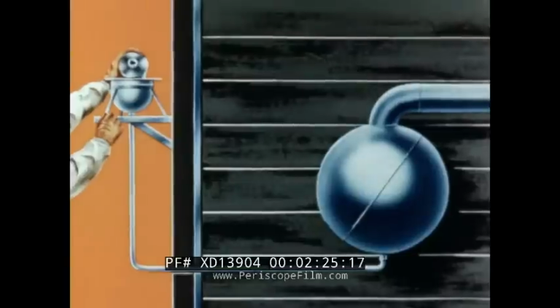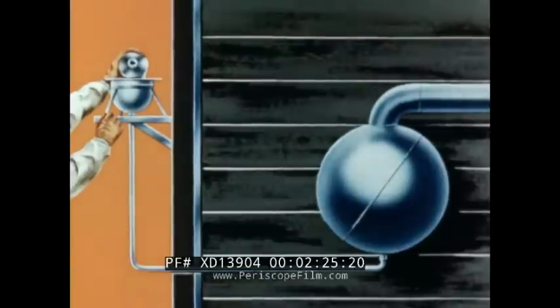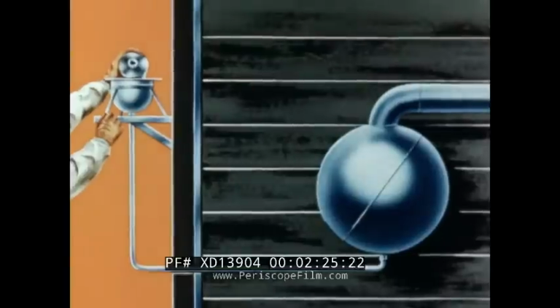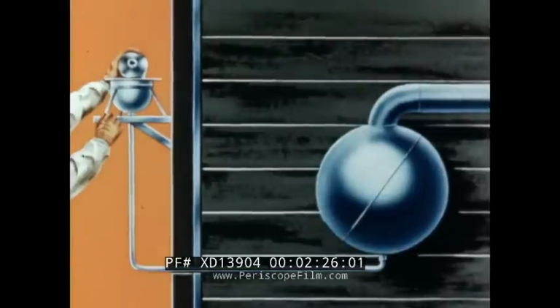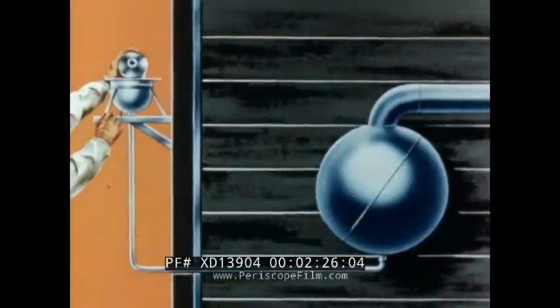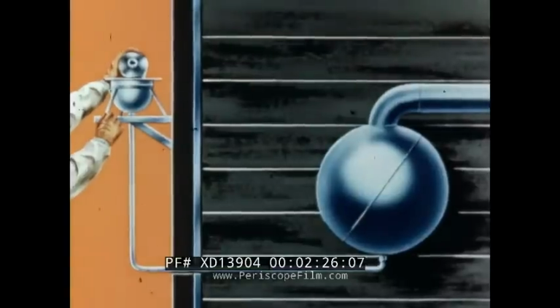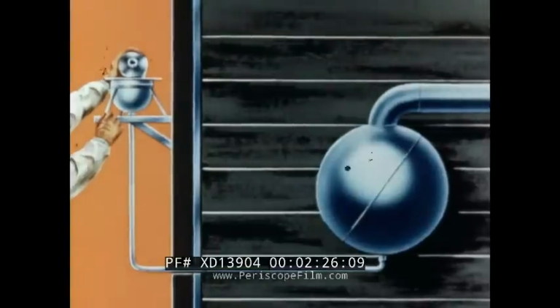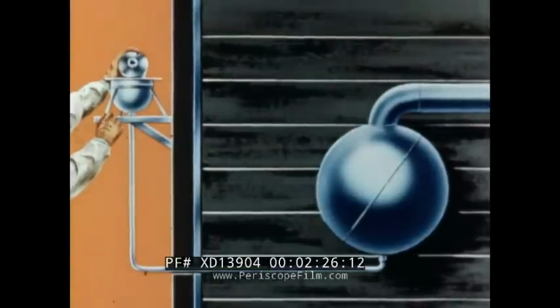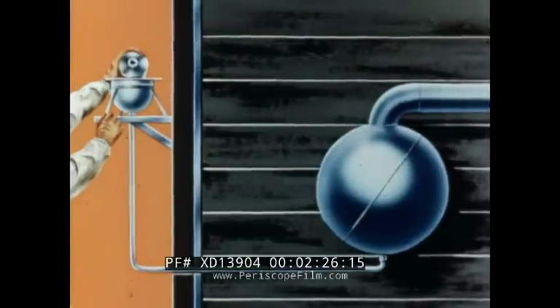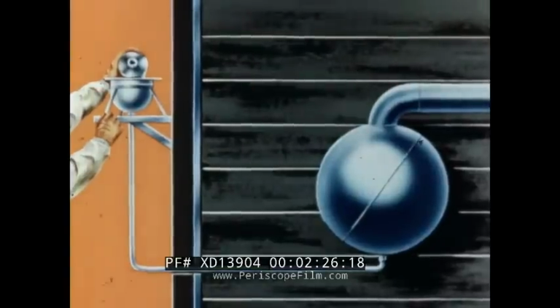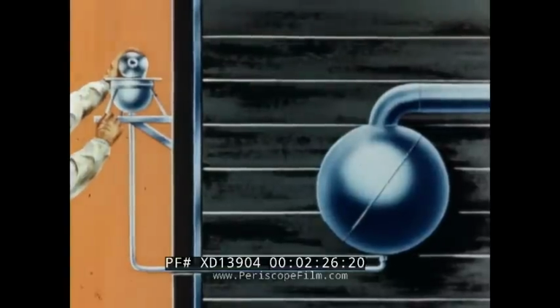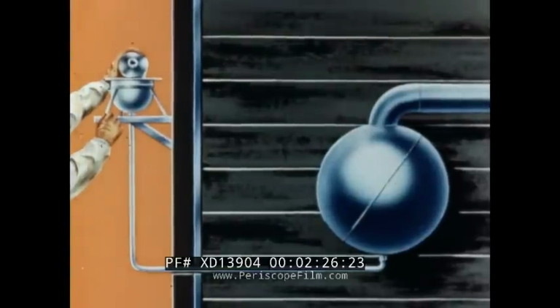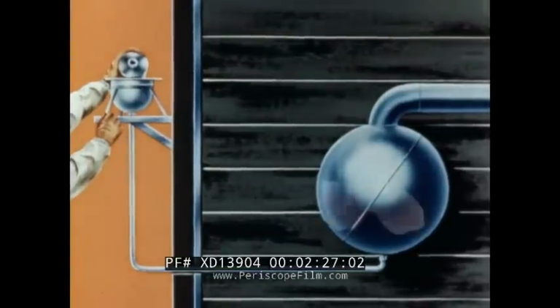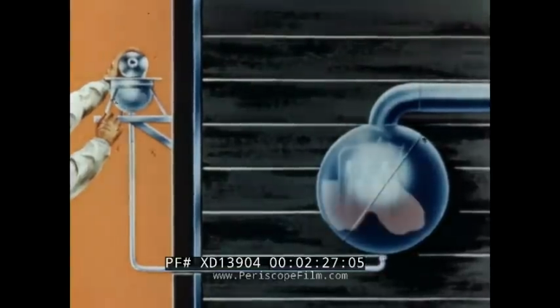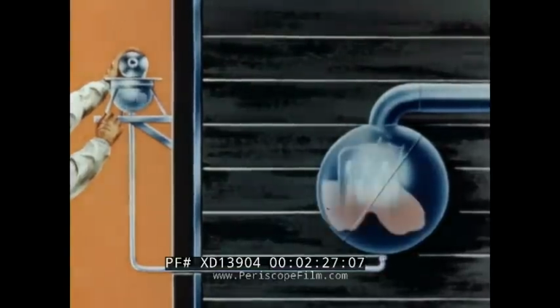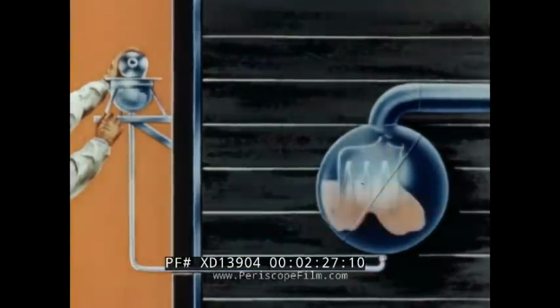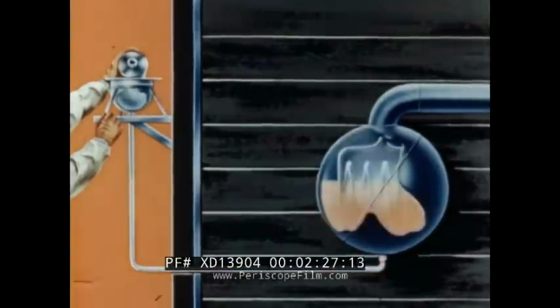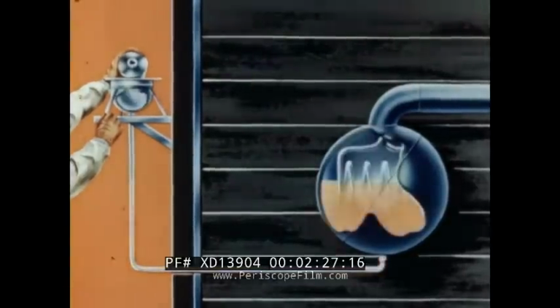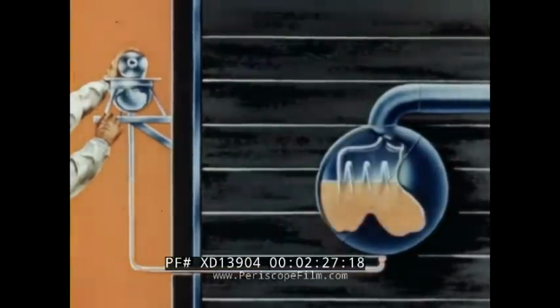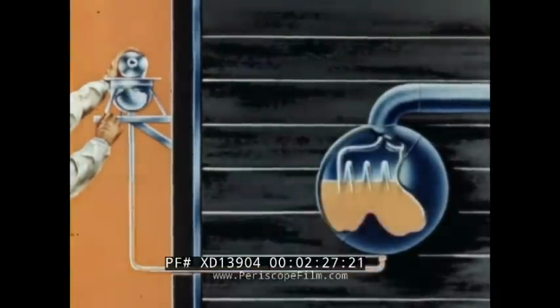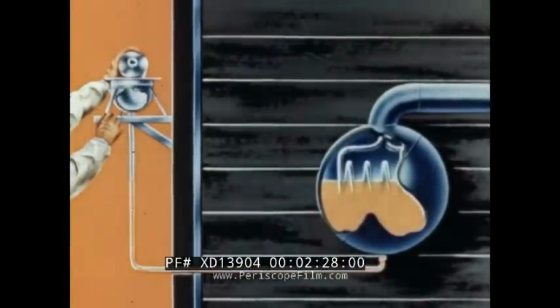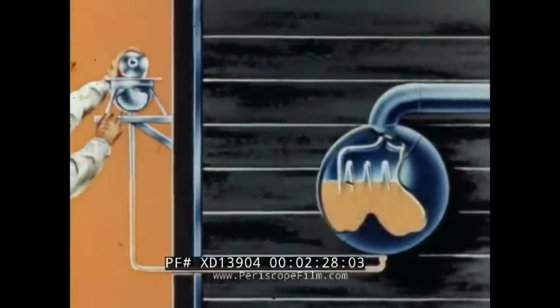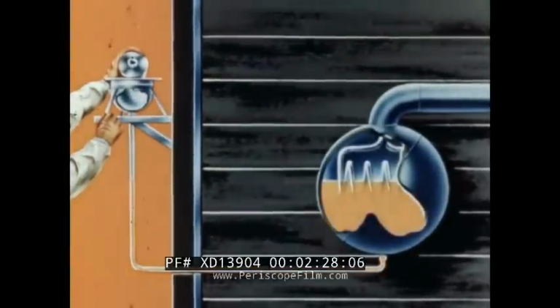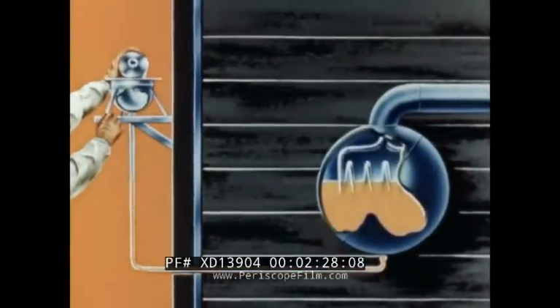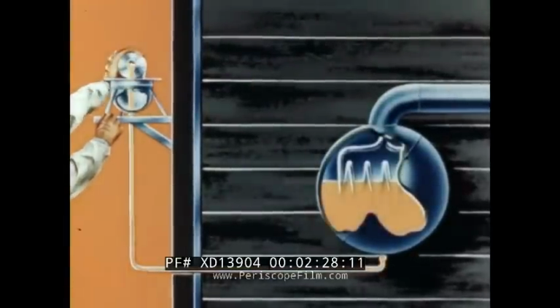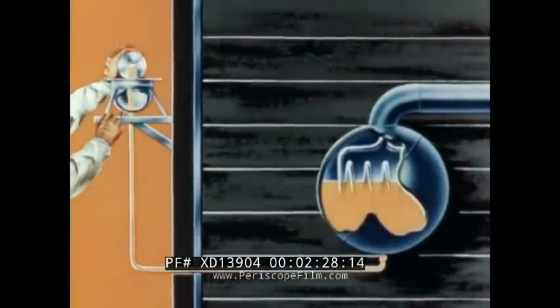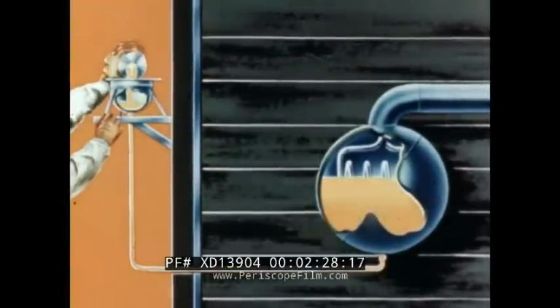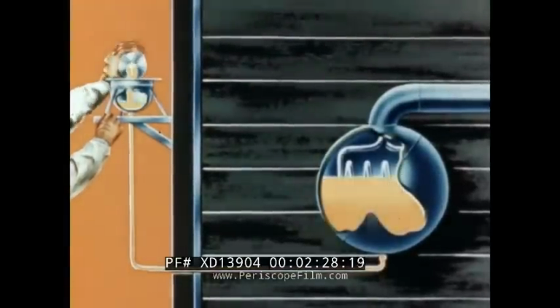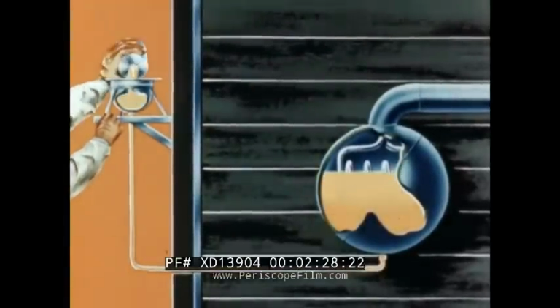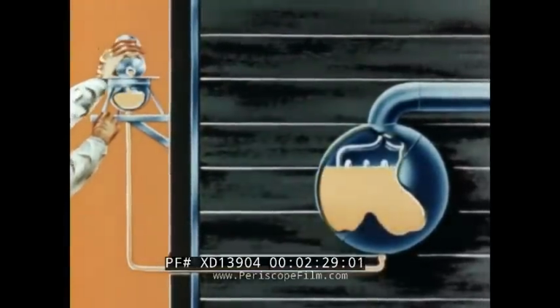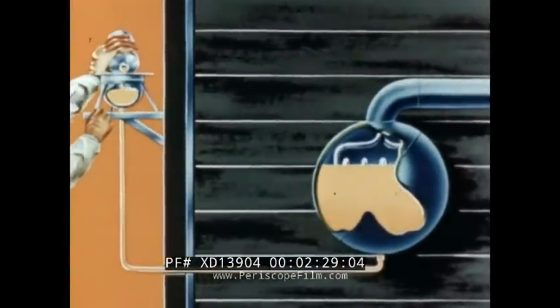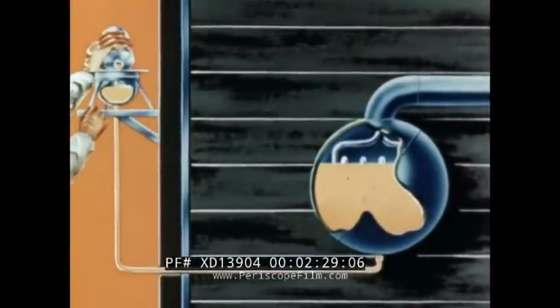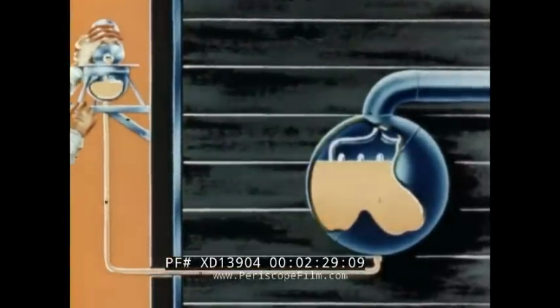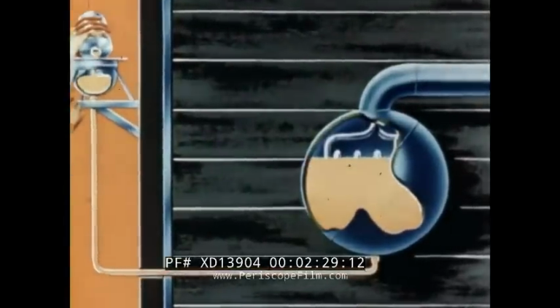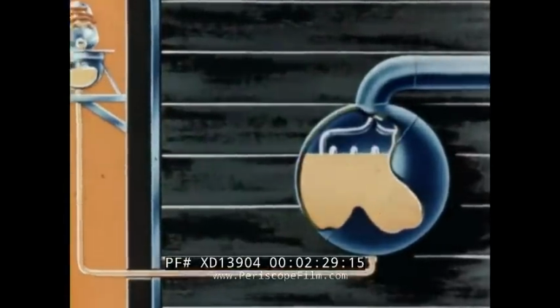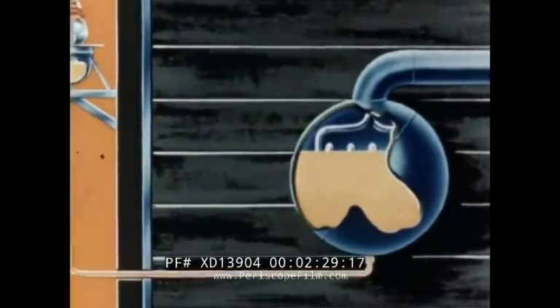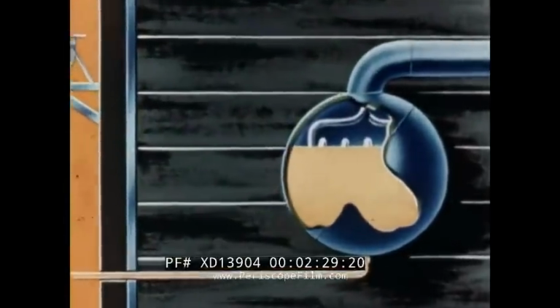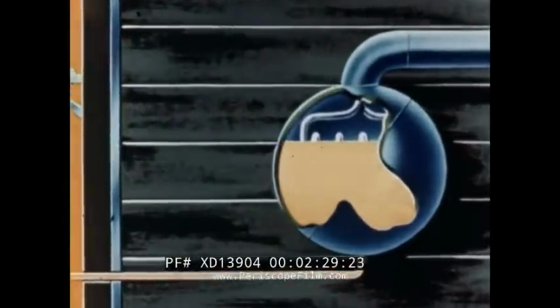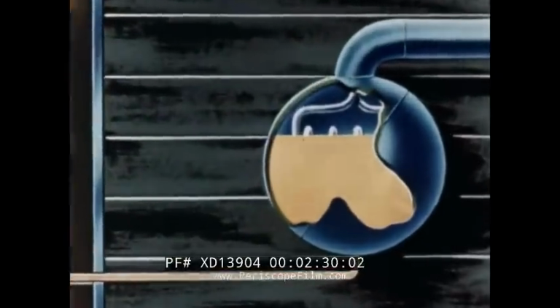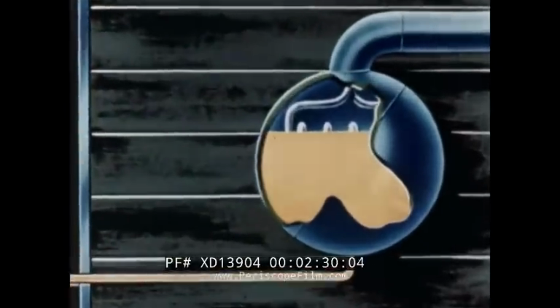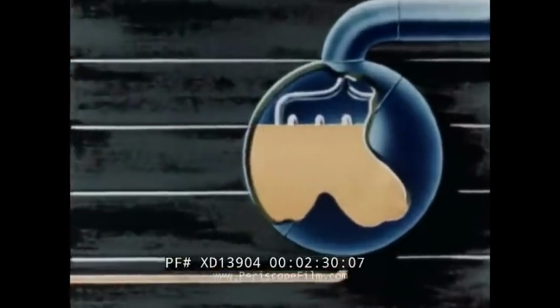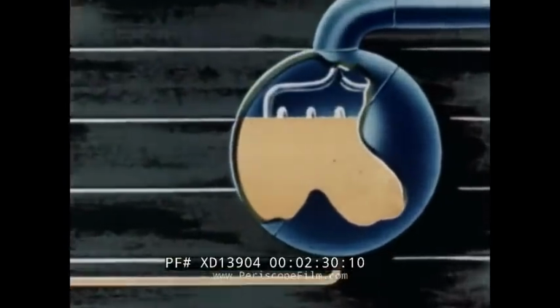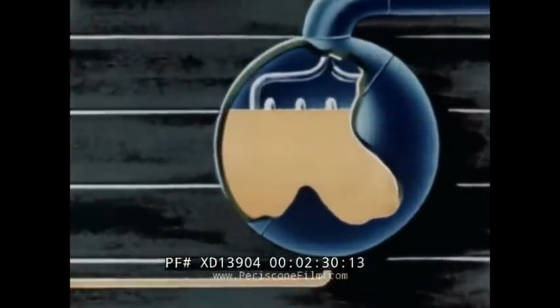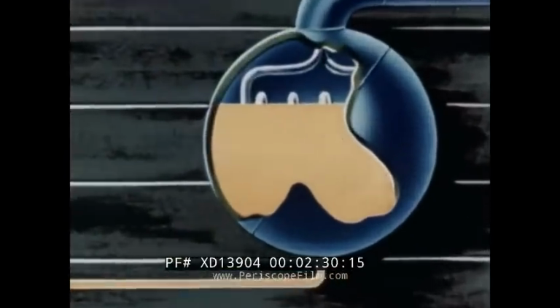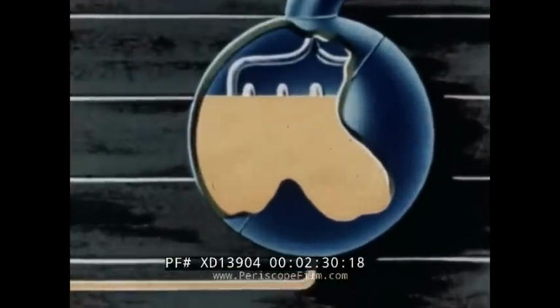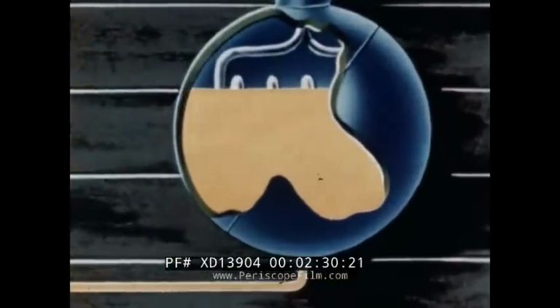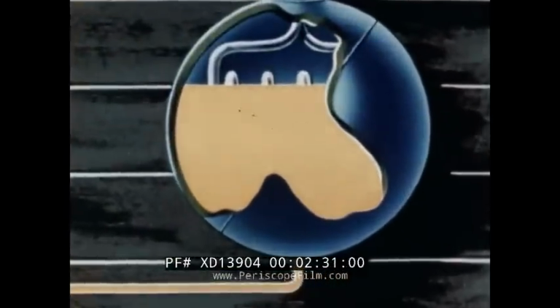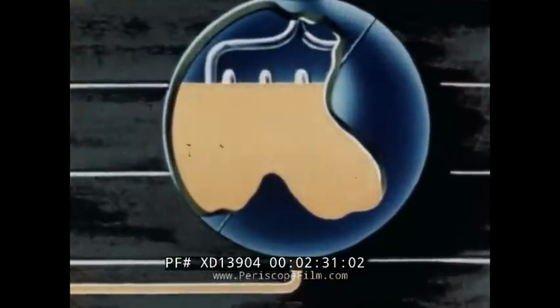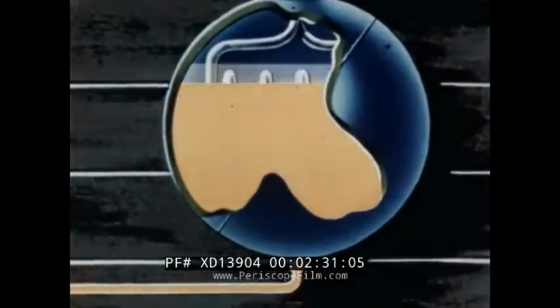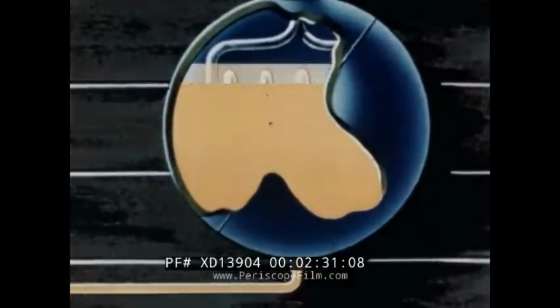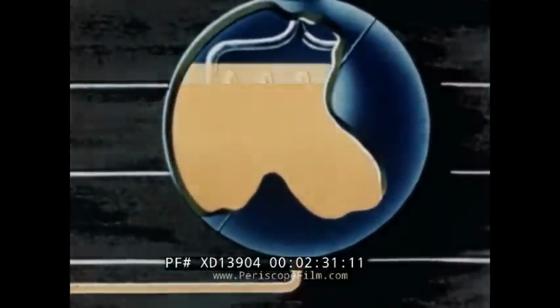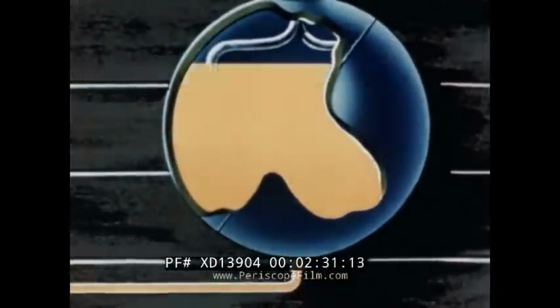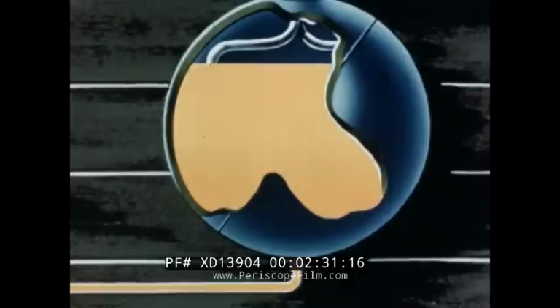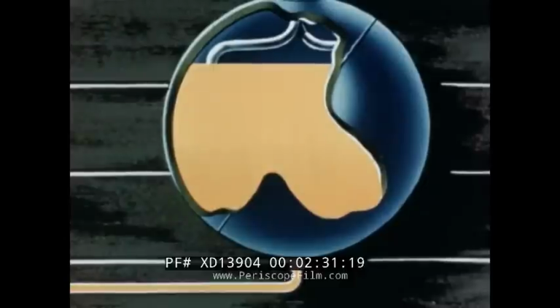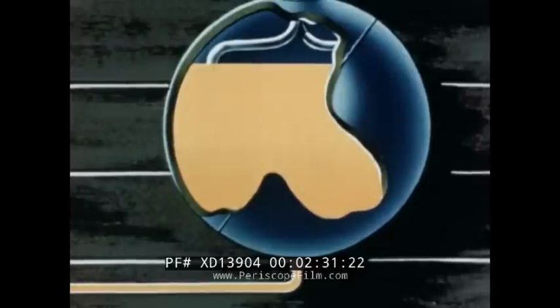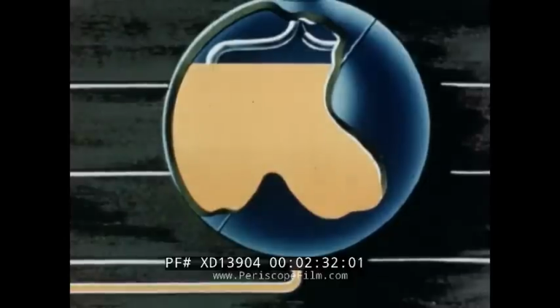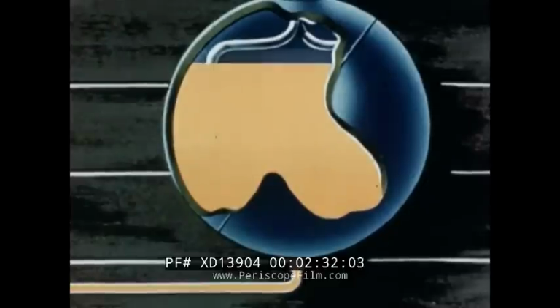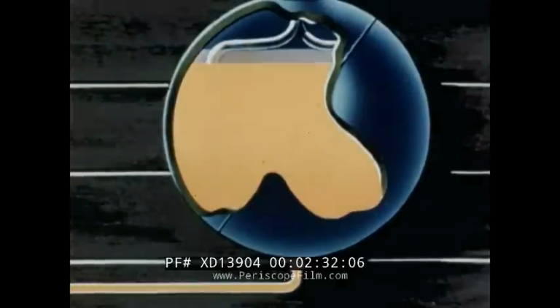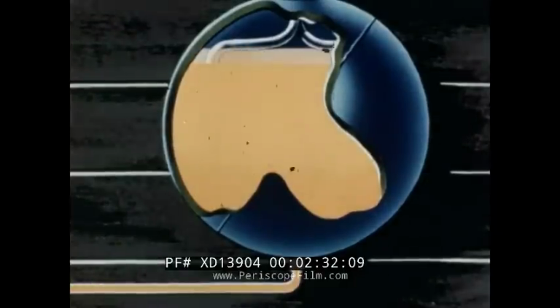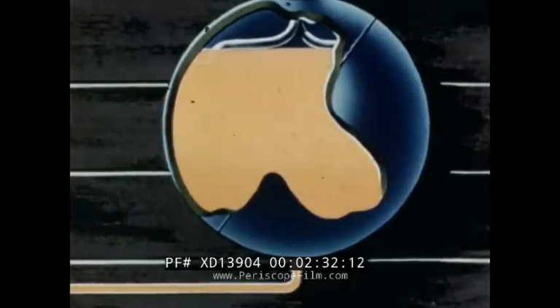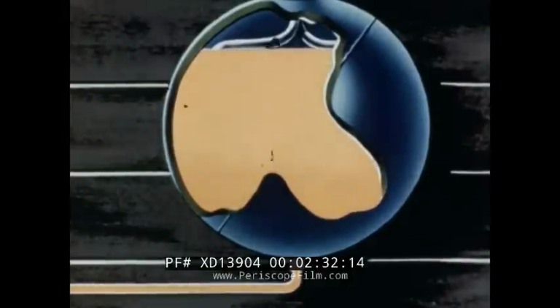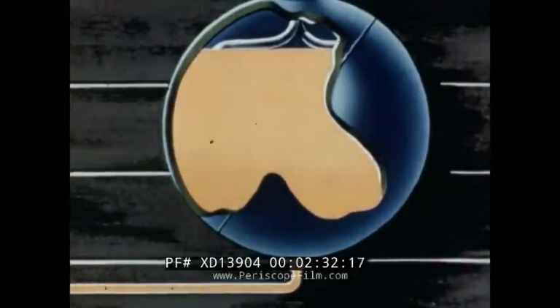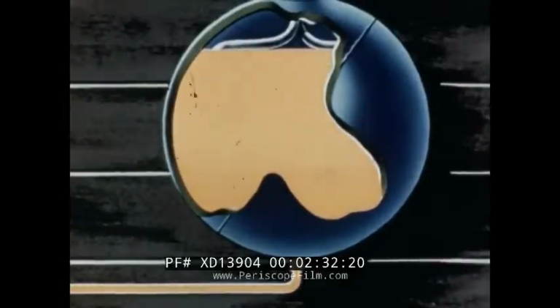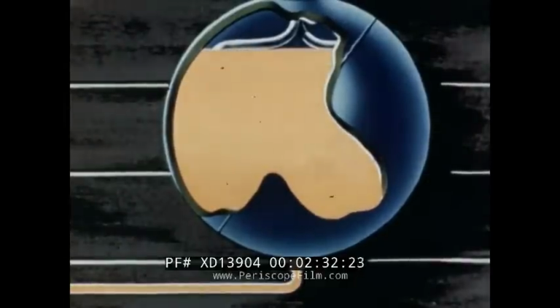The uranium solution is poured a little at a time into a mixing chamber and then drained by gravity into the core.